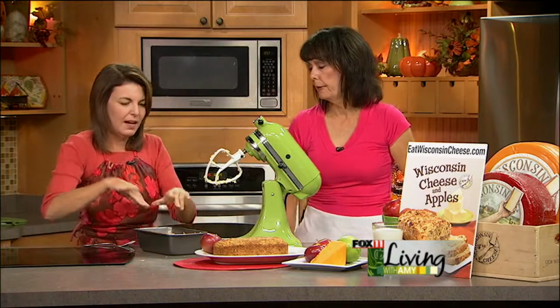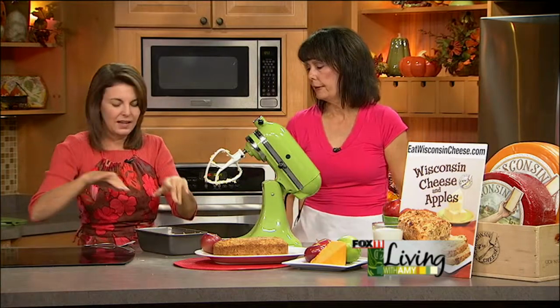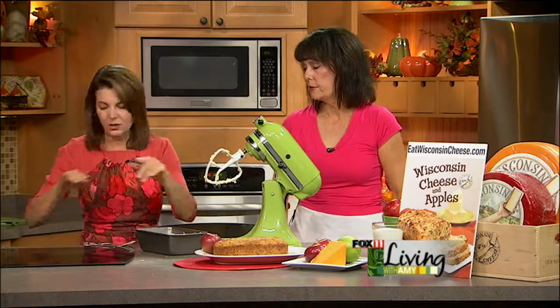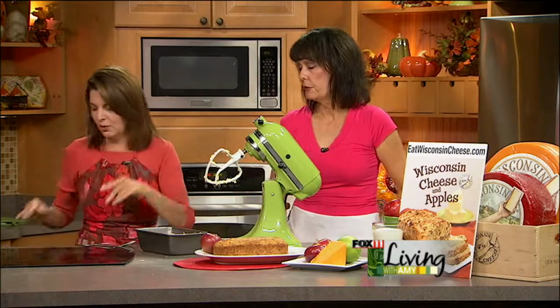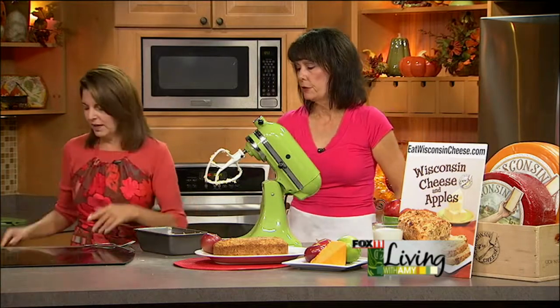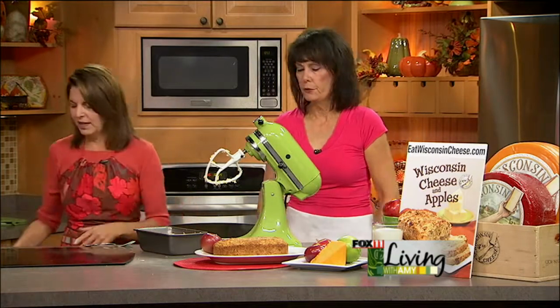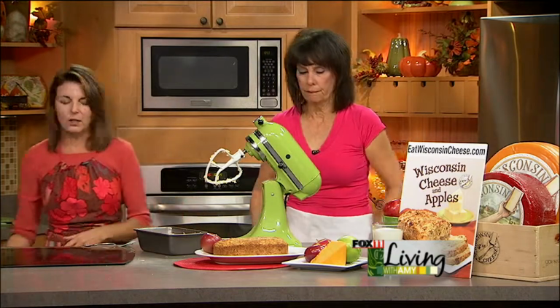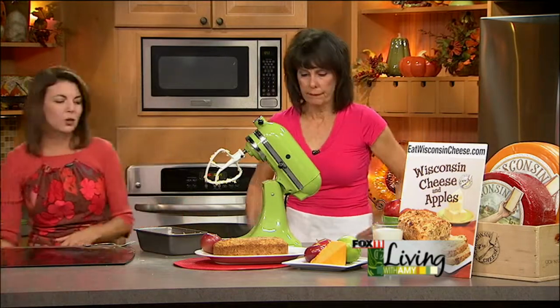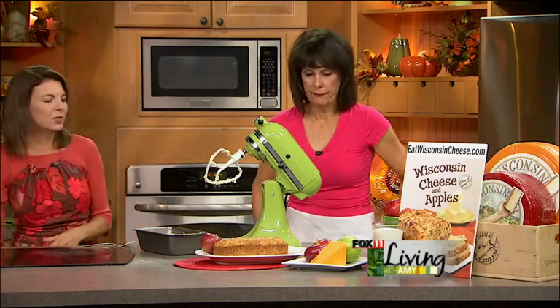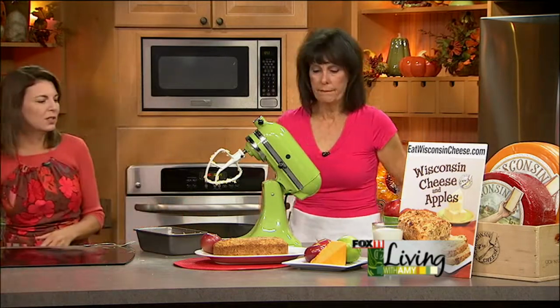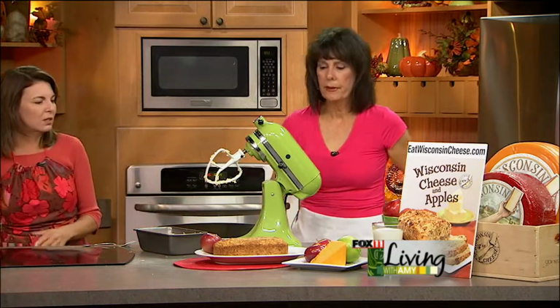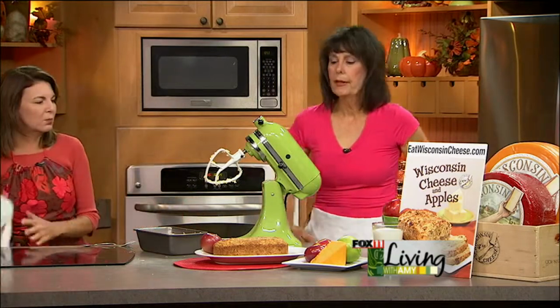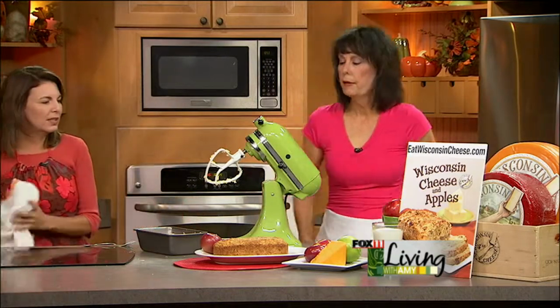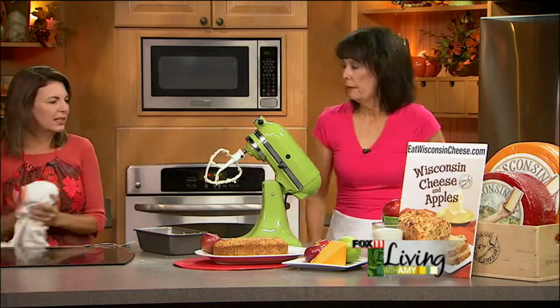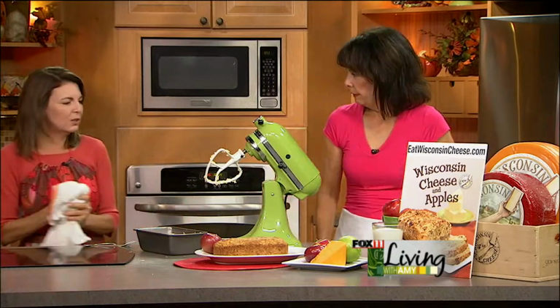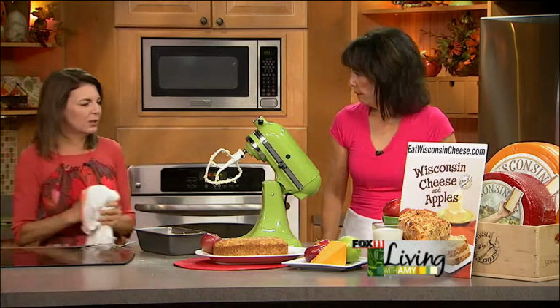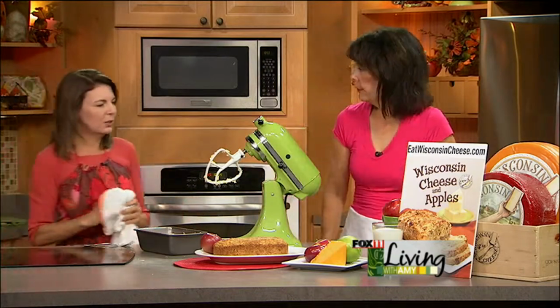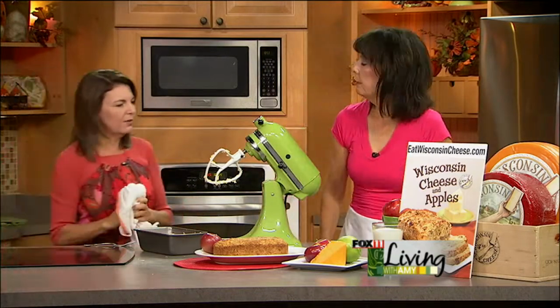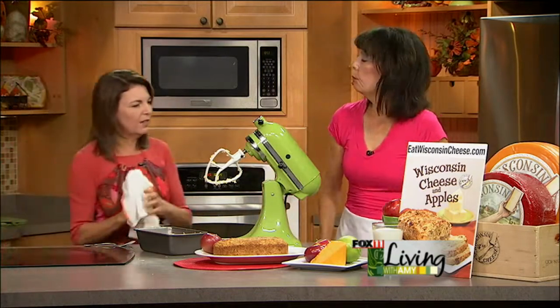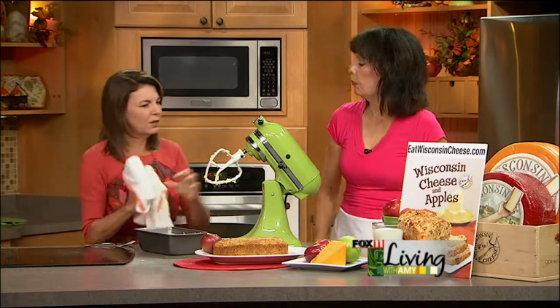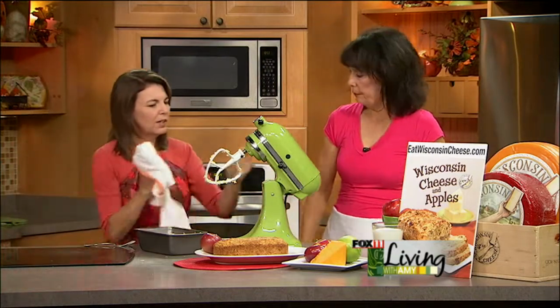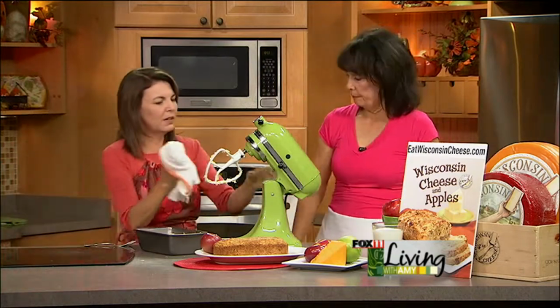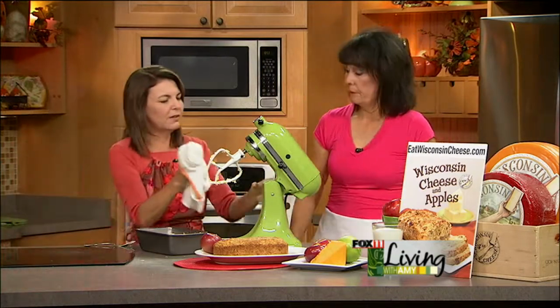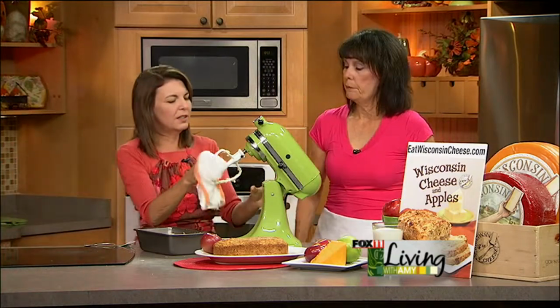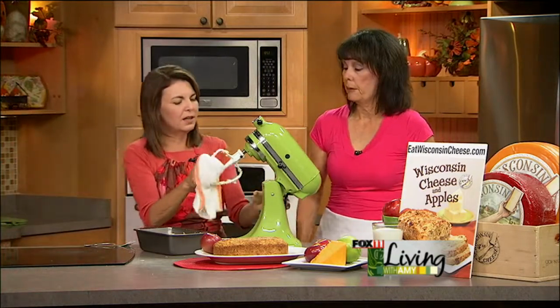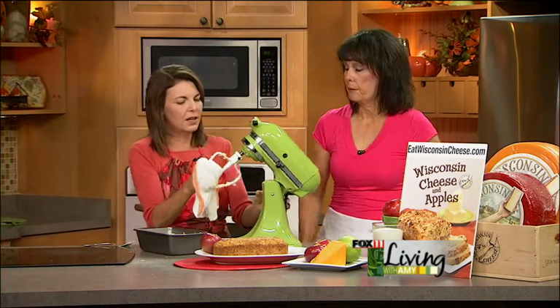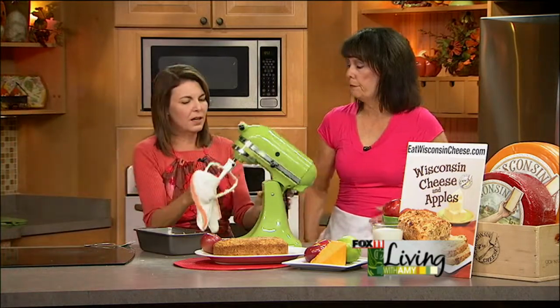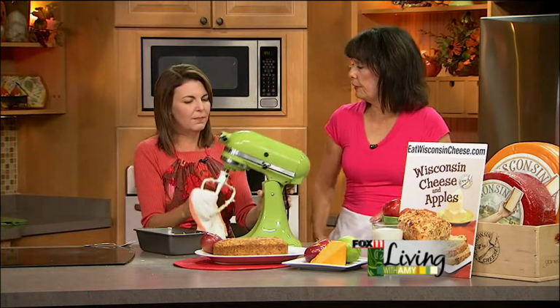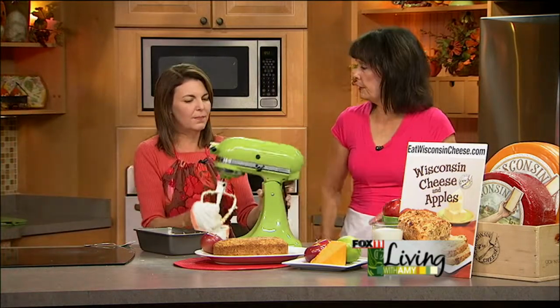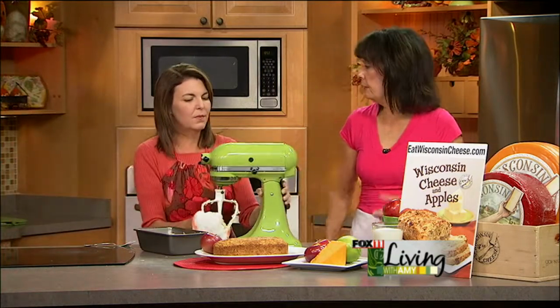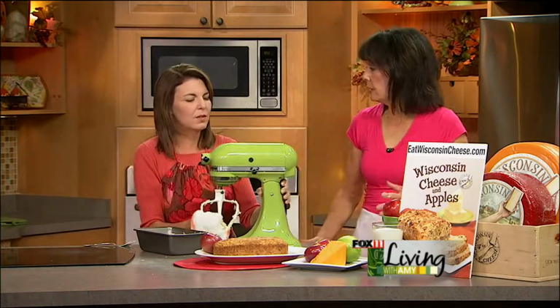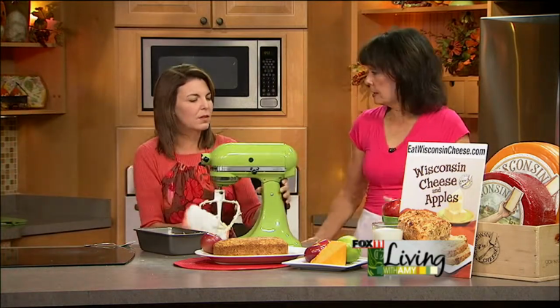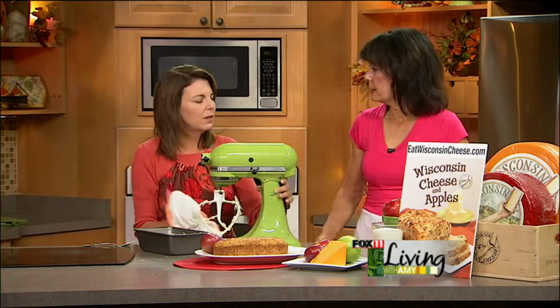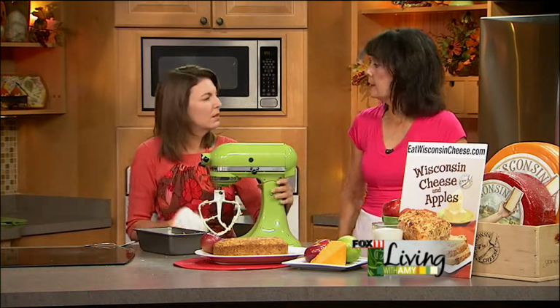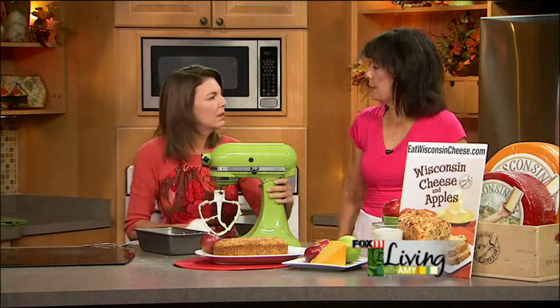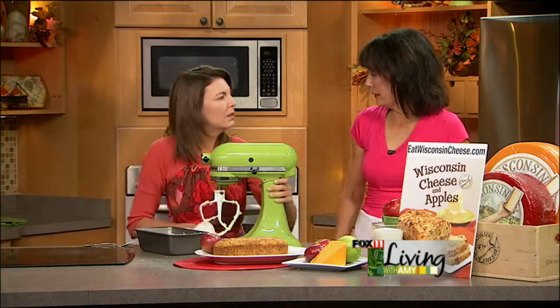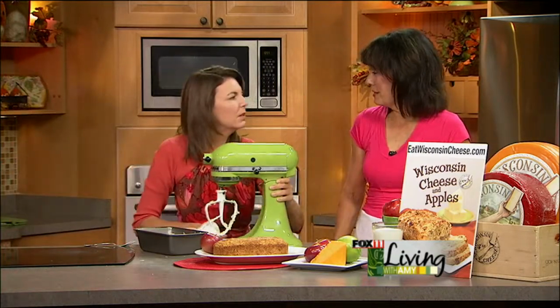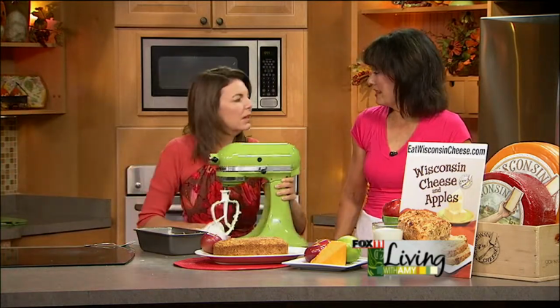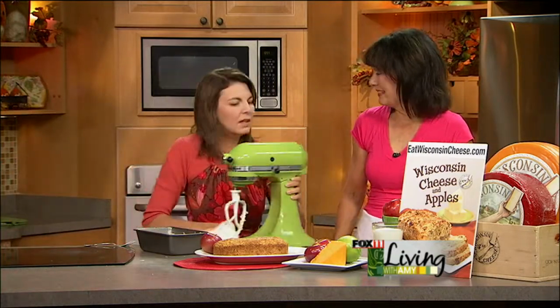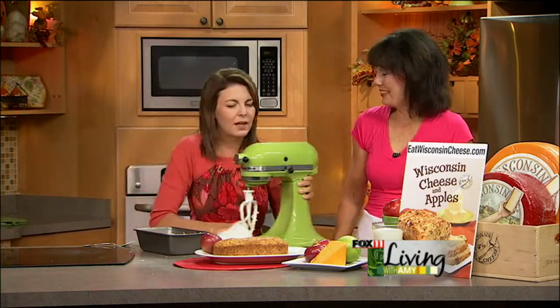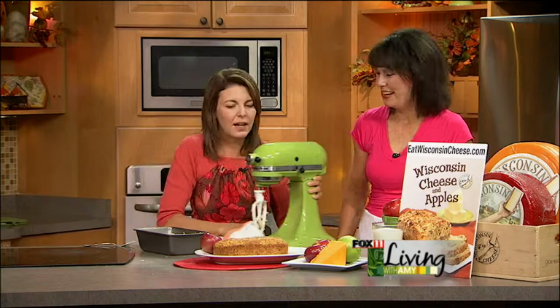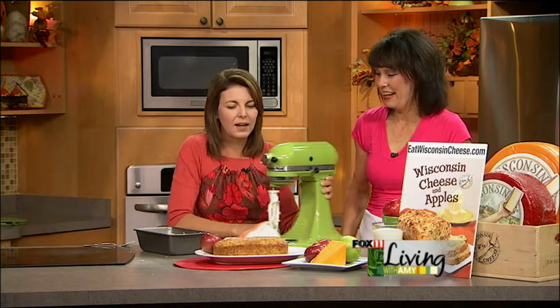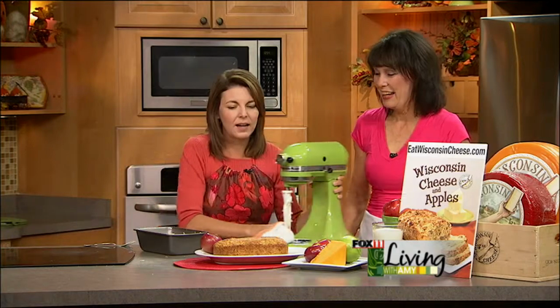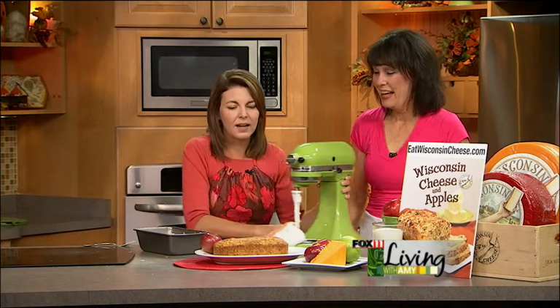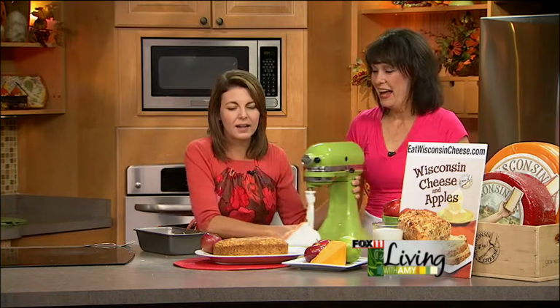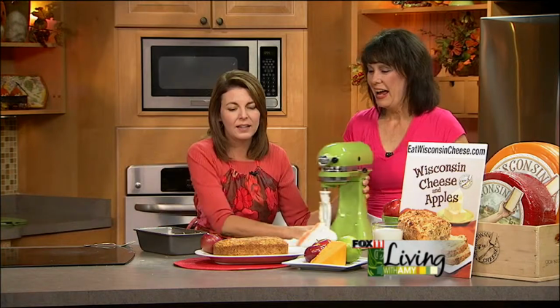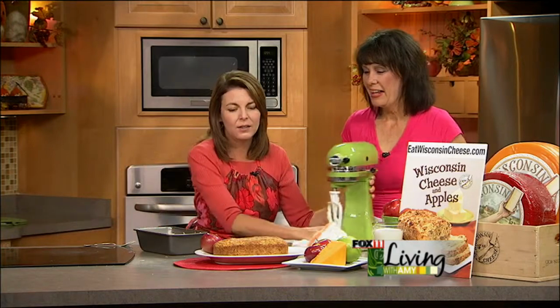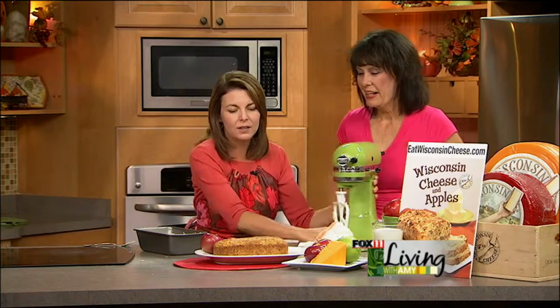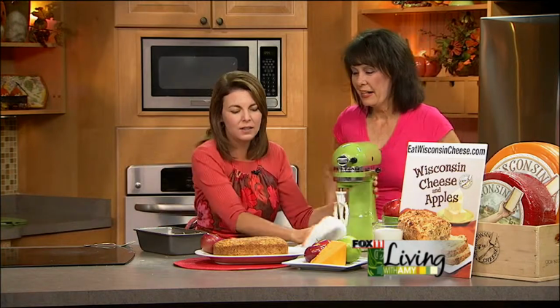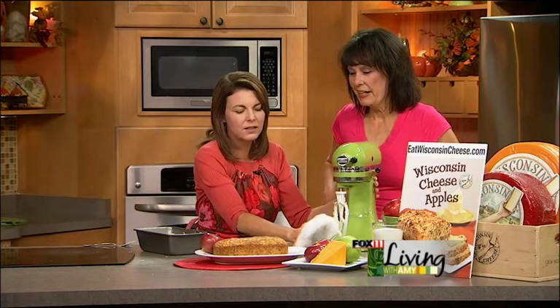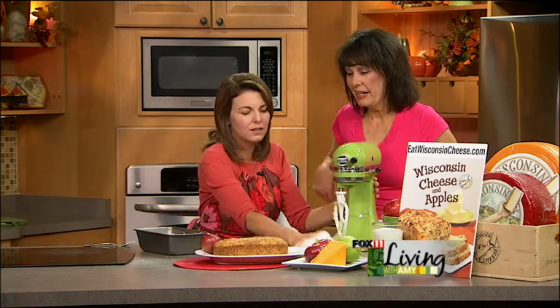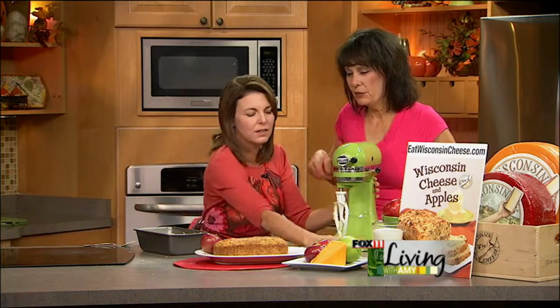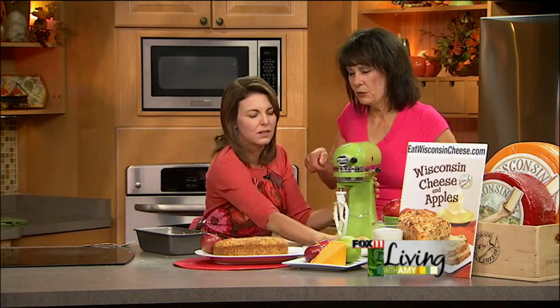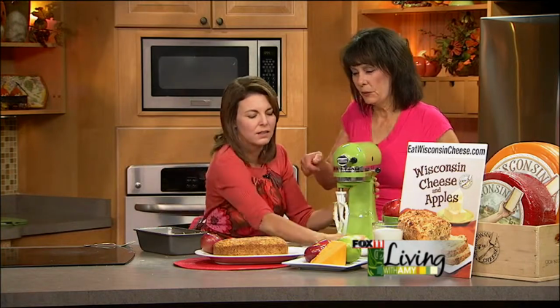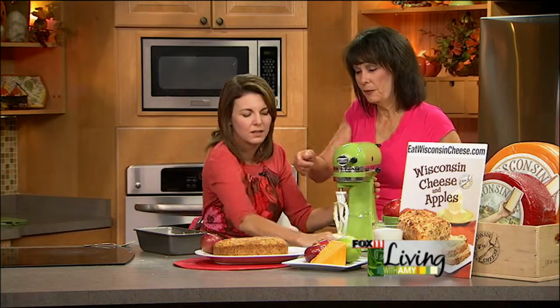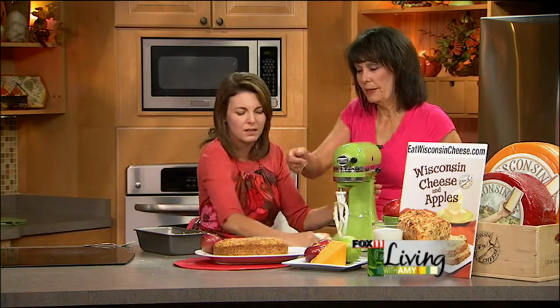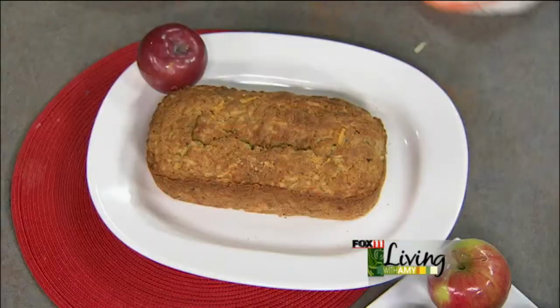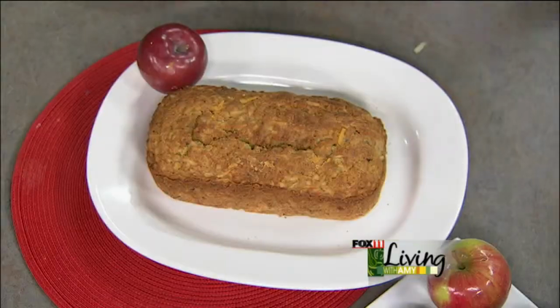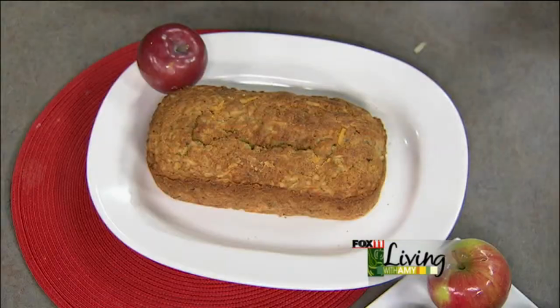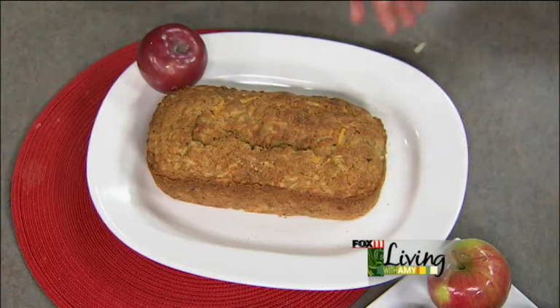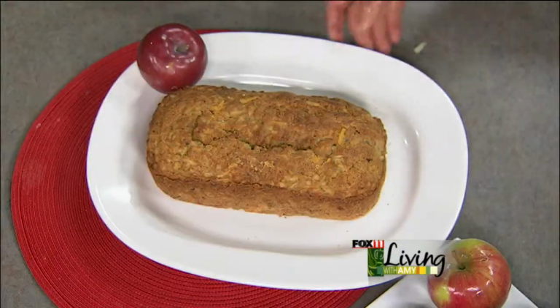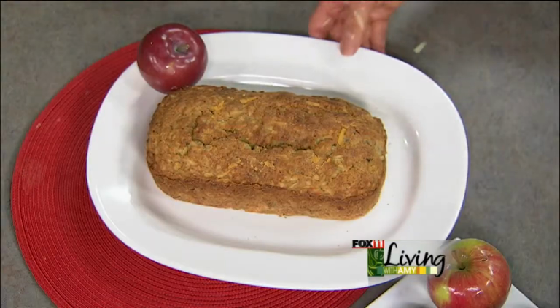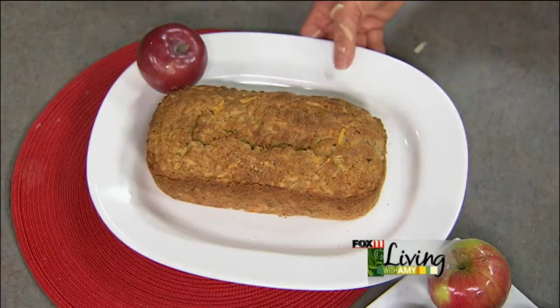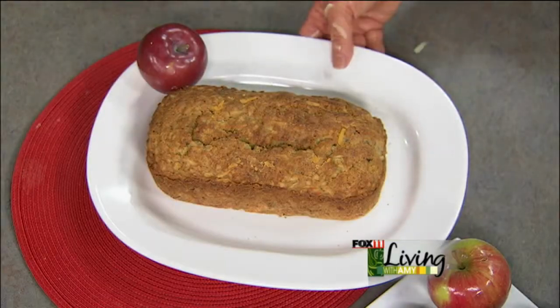This is going to bake for about 50 to 60 minutes depending upon your oven. It goes into the preheated 350-degree oven for about 50 to 60 minutes. You want it nice and brown on top. Then let it cool, and that's what it looks like.